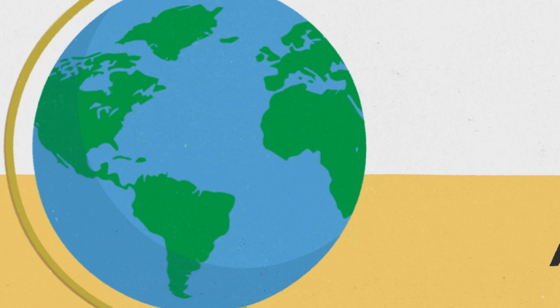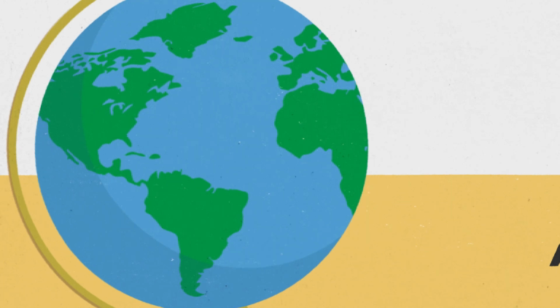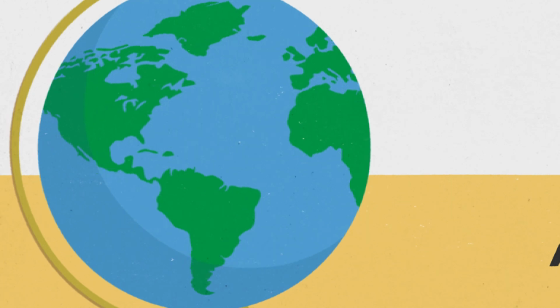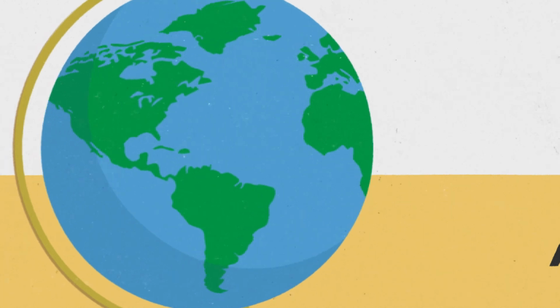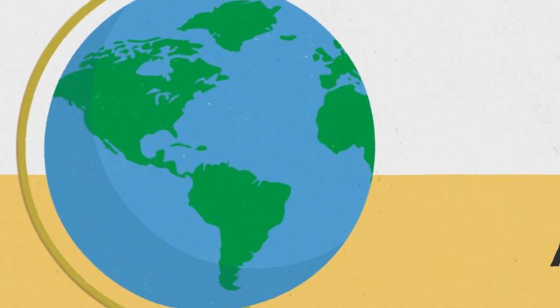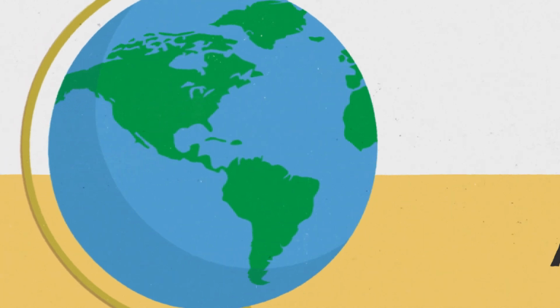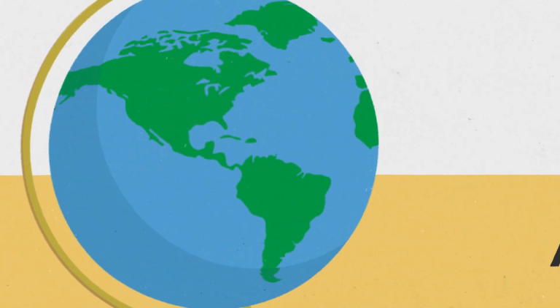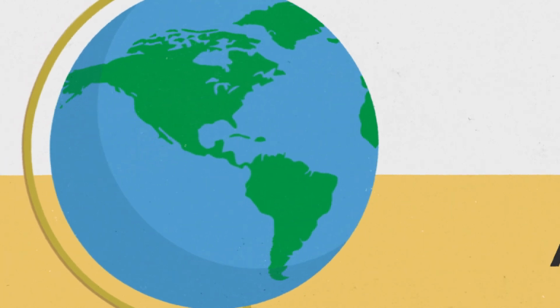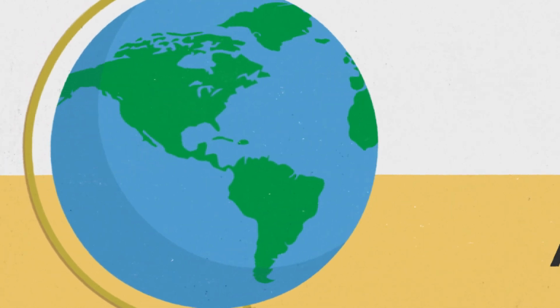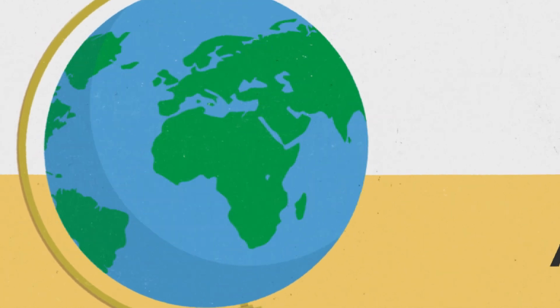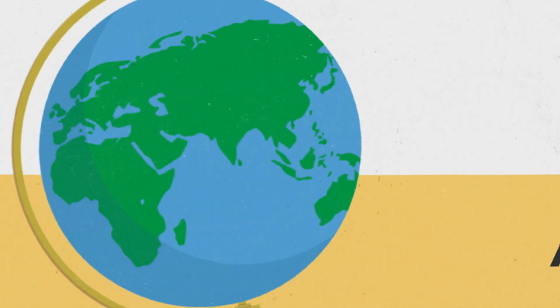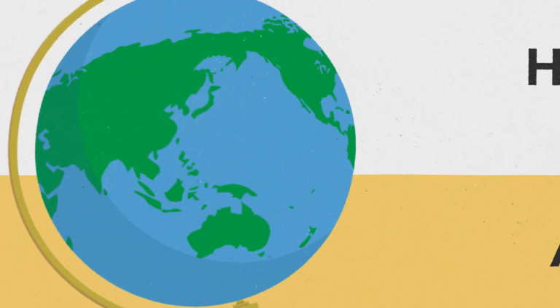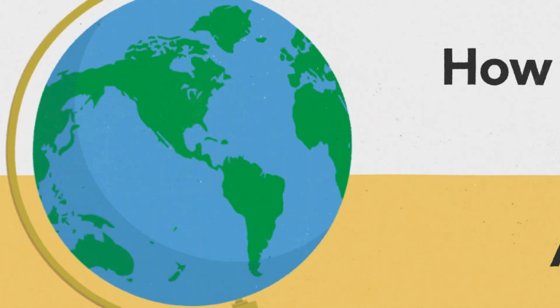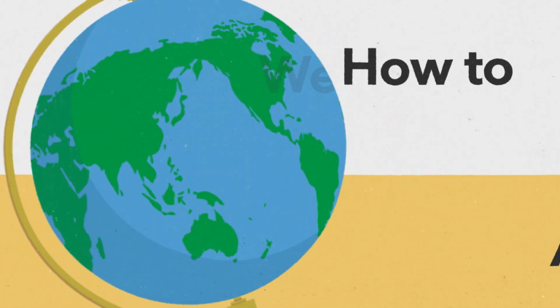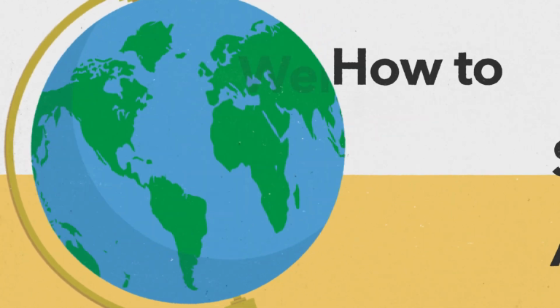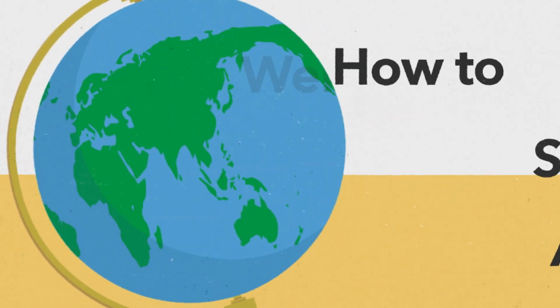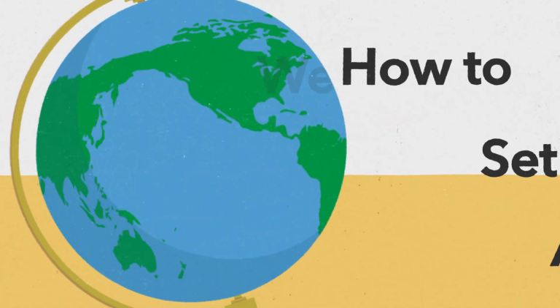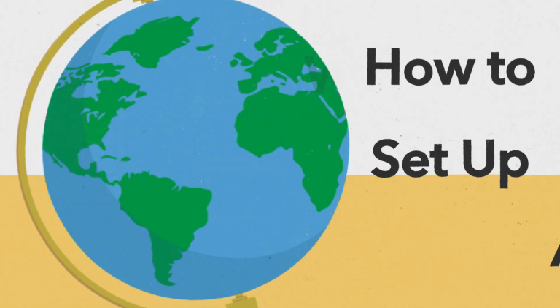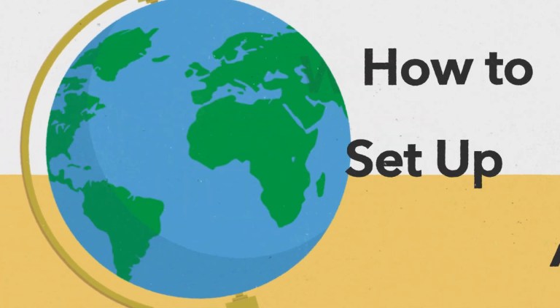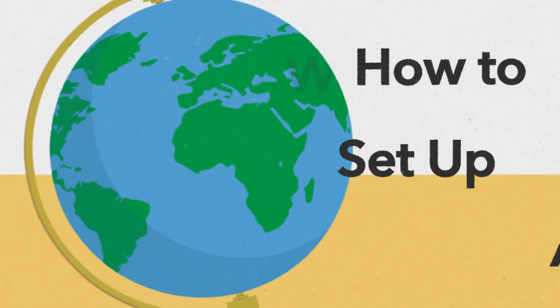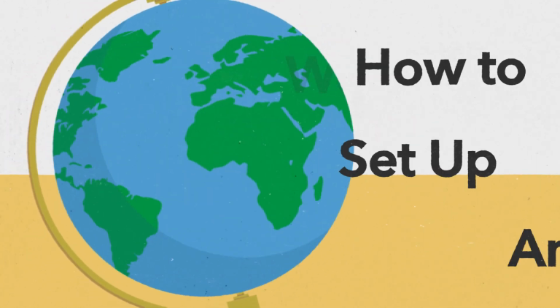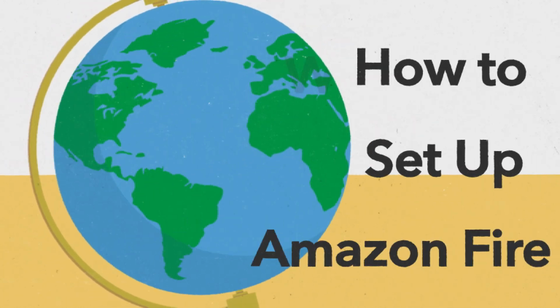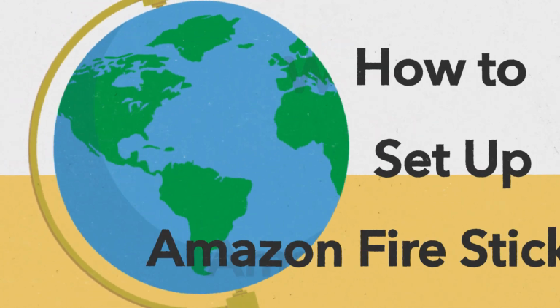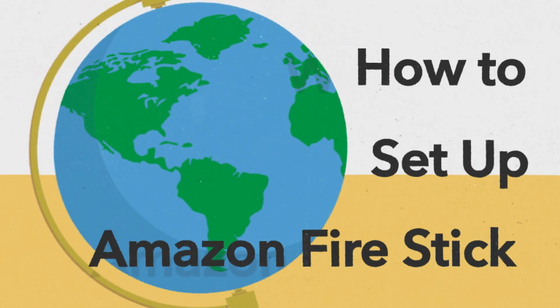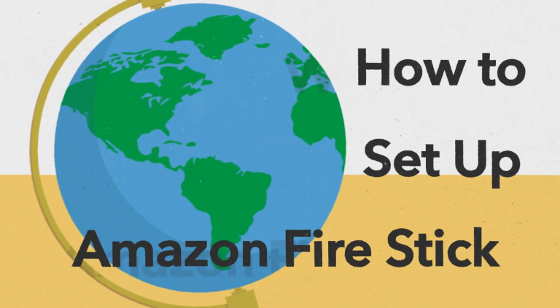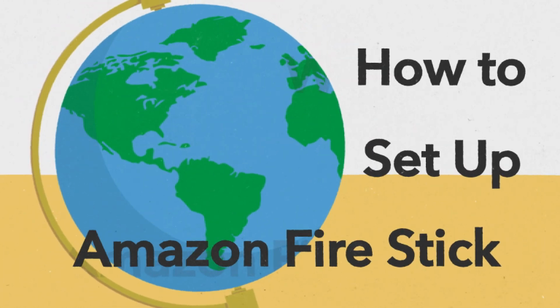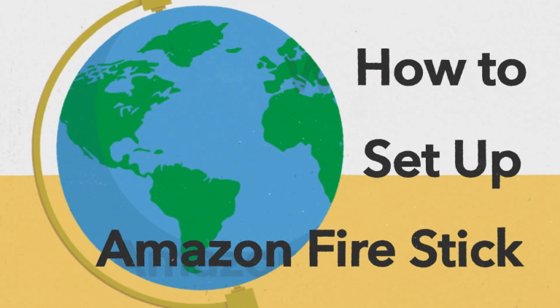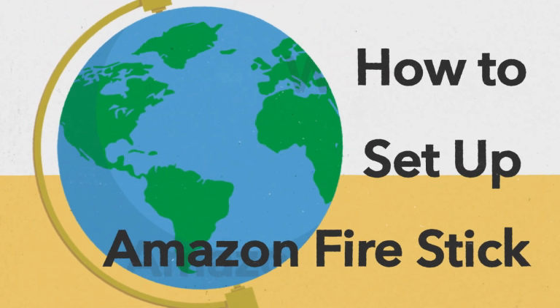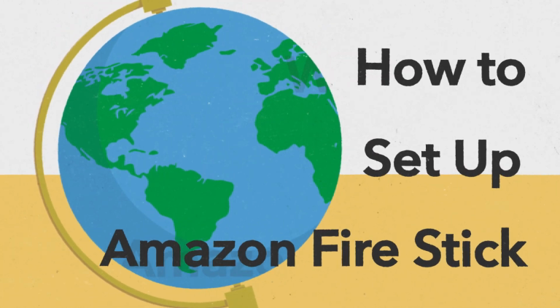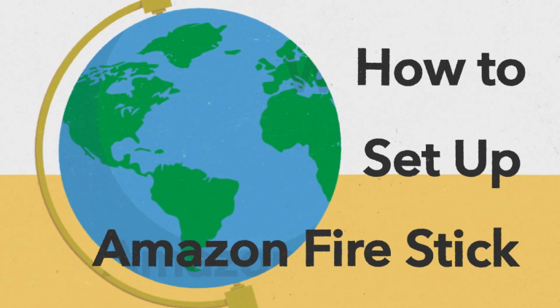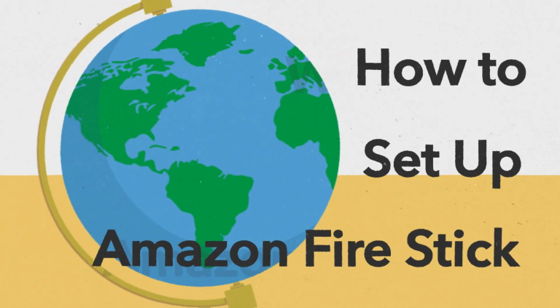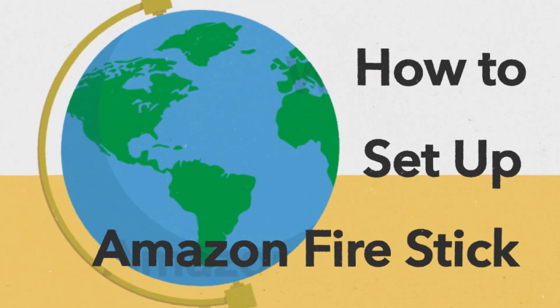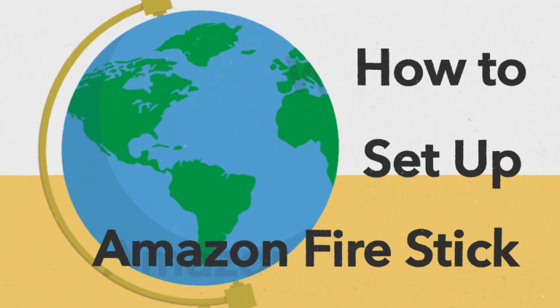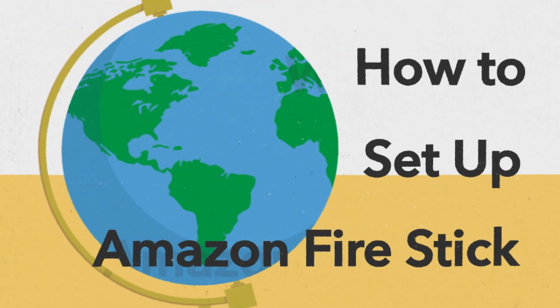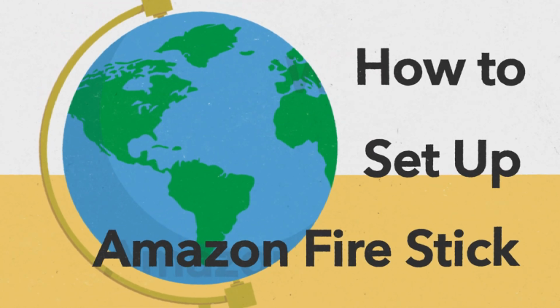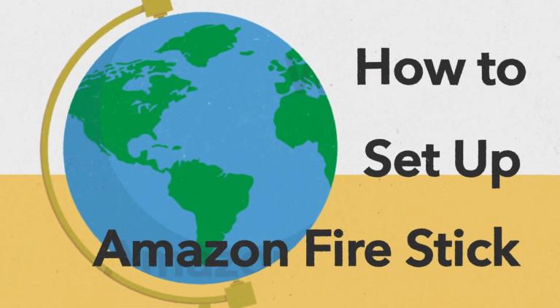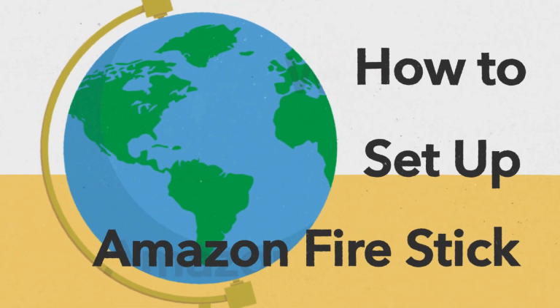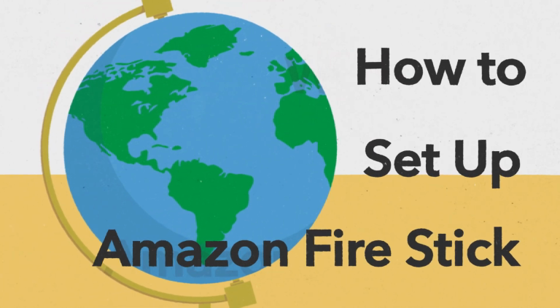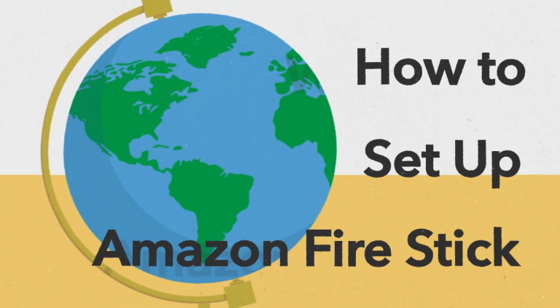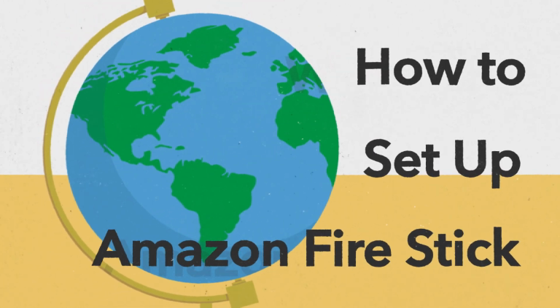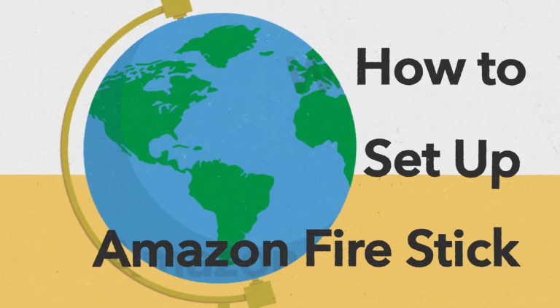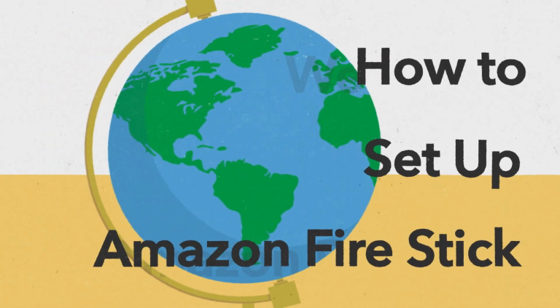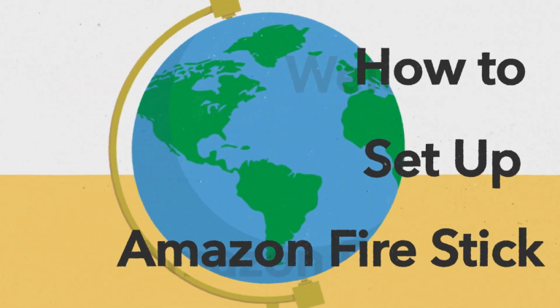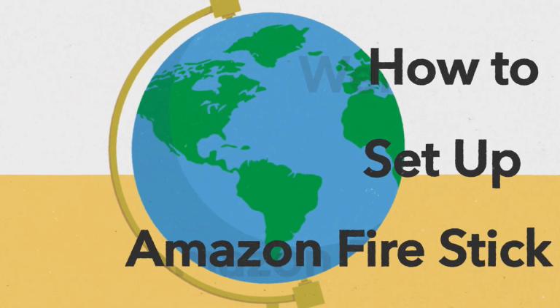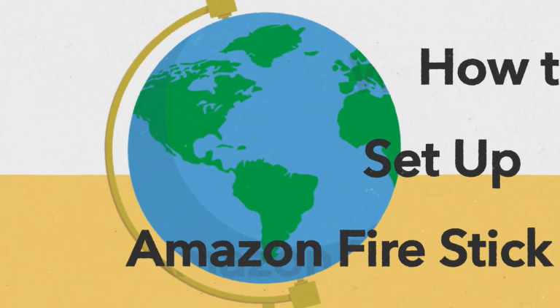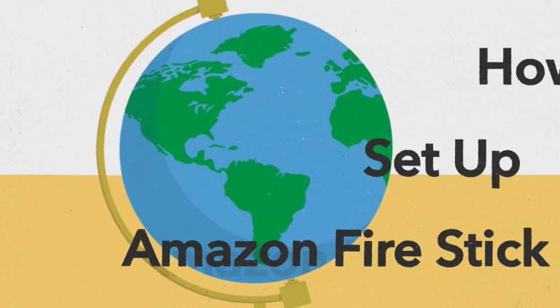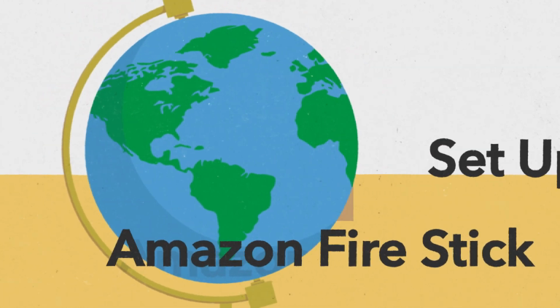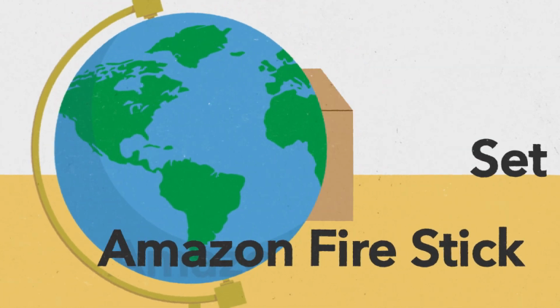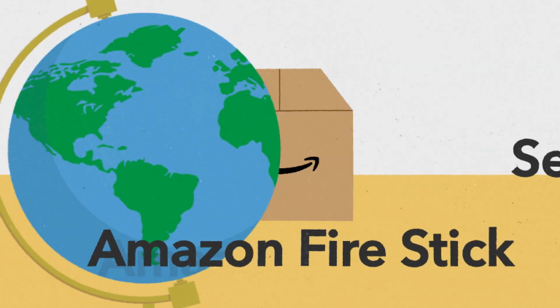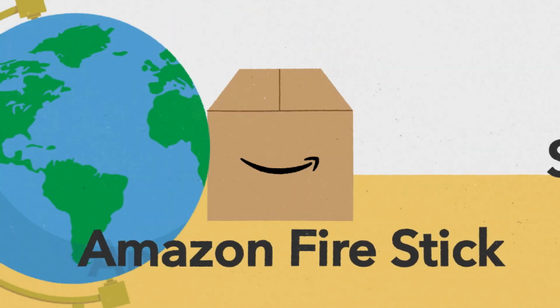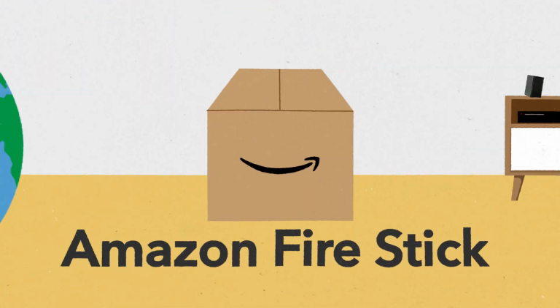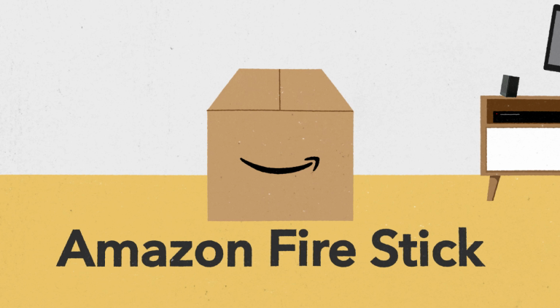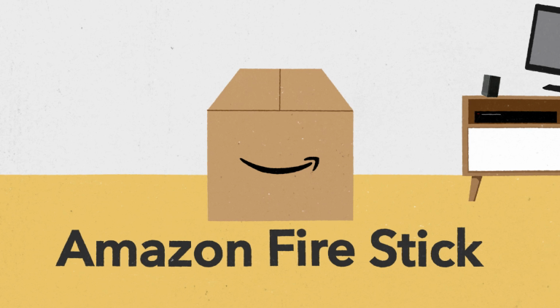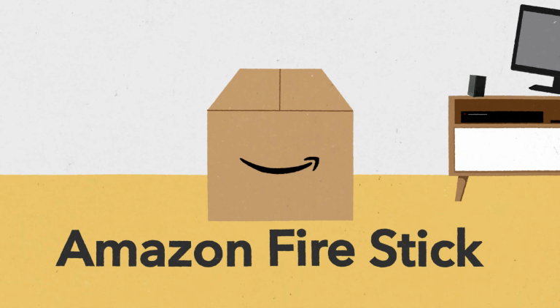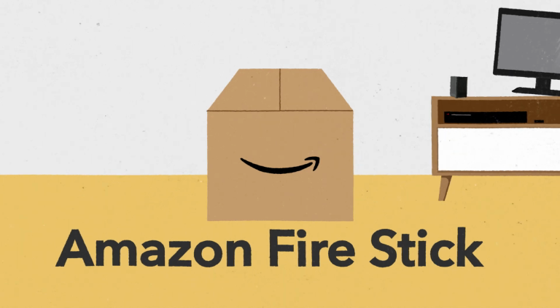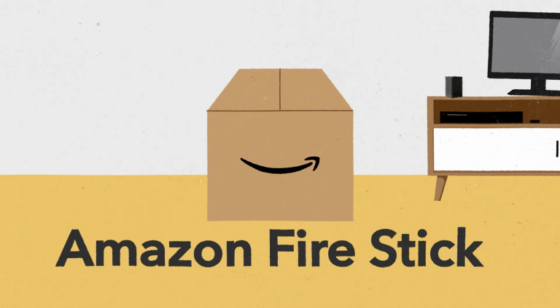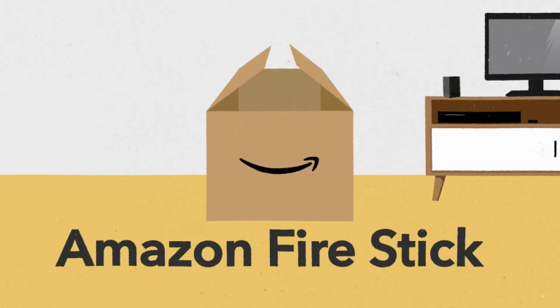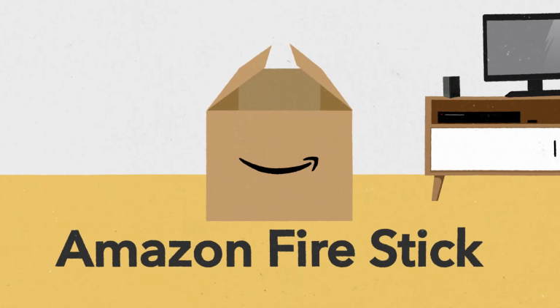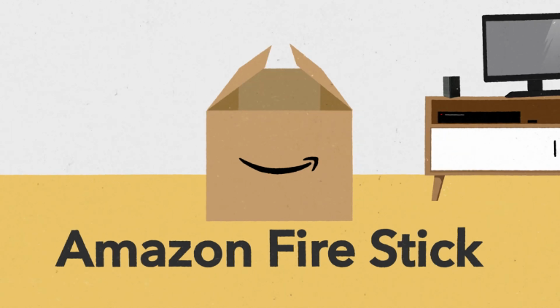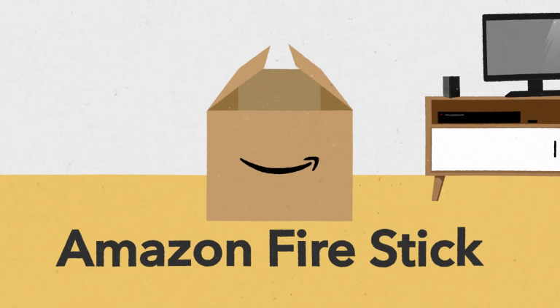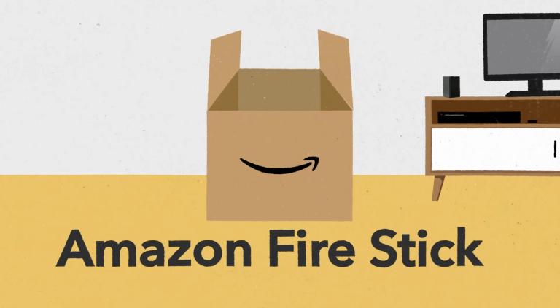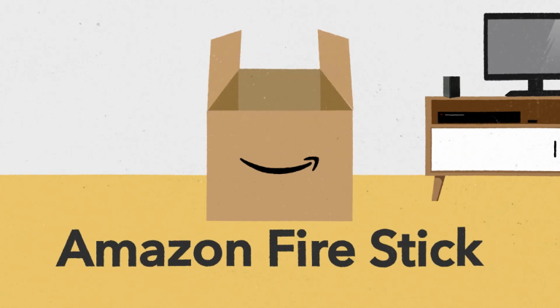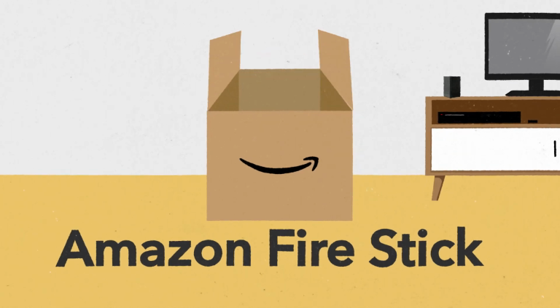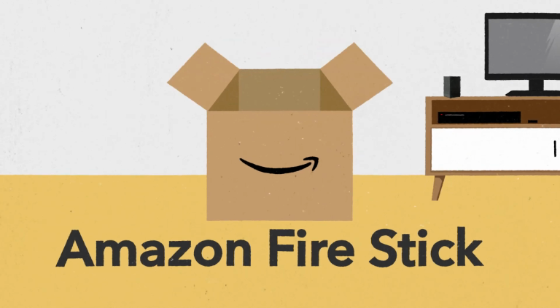Welcome to the world of streaming with the Amazon Fire Stick. Setting up your new device is easy and only takes a few minutes.